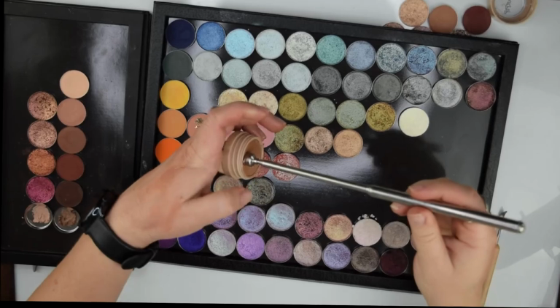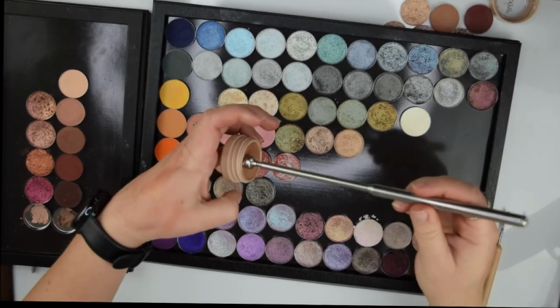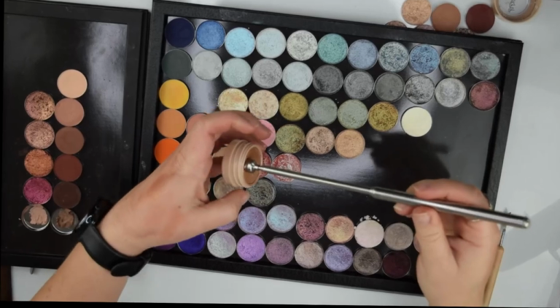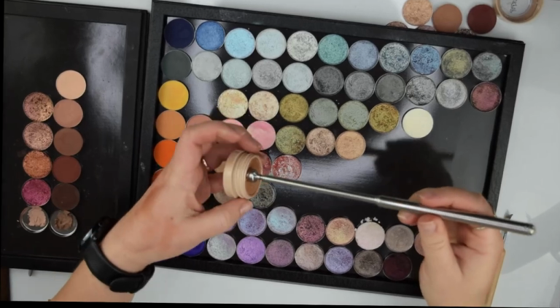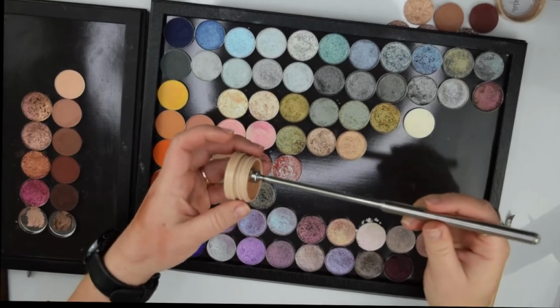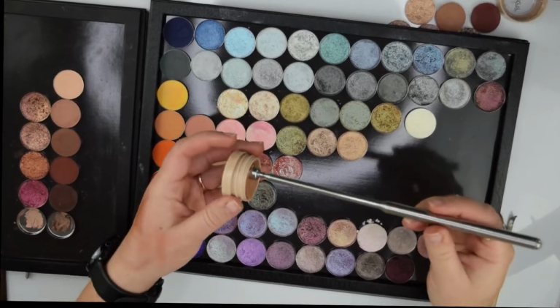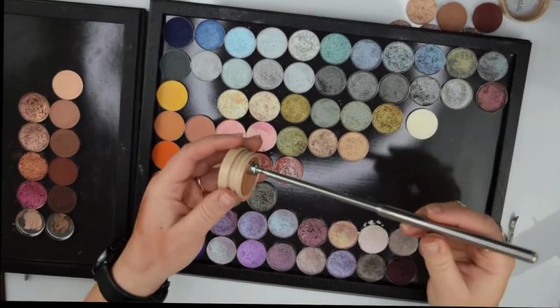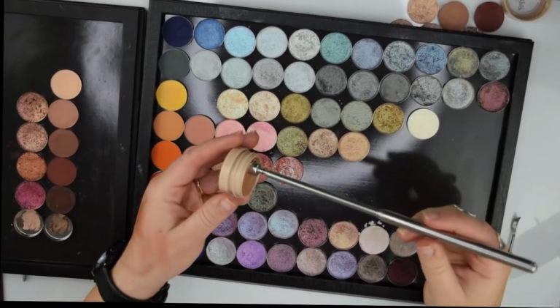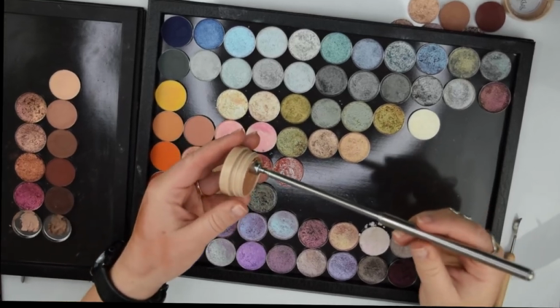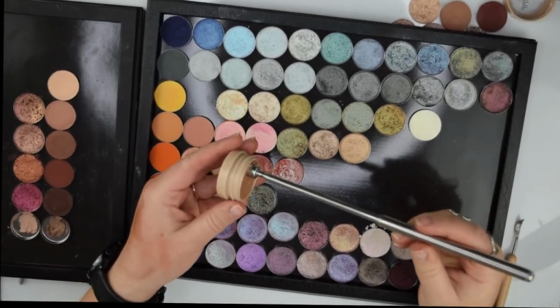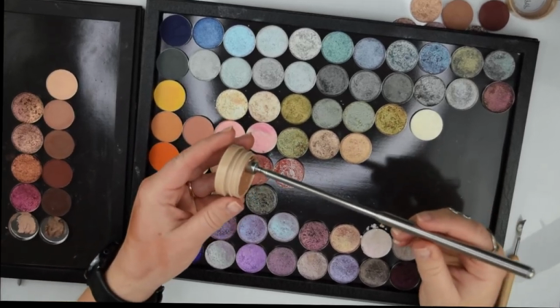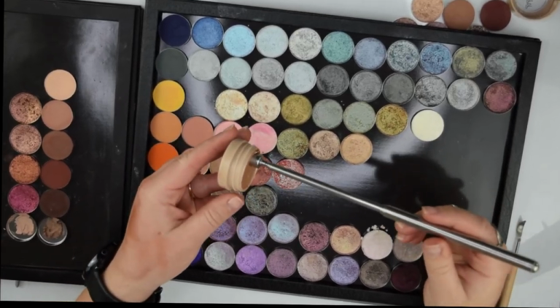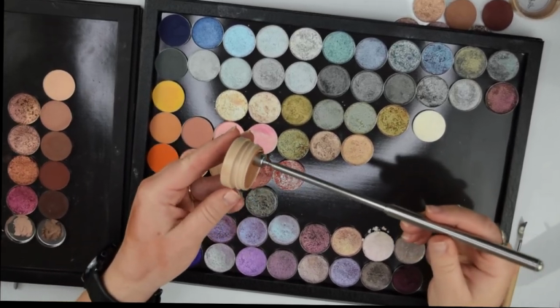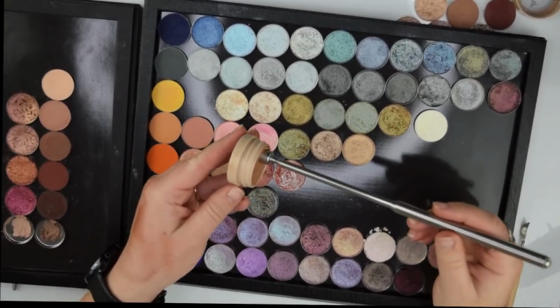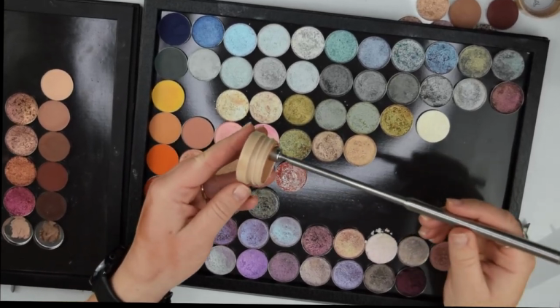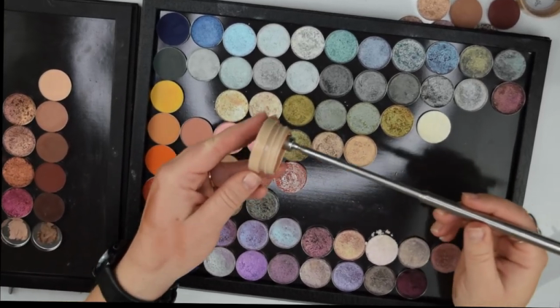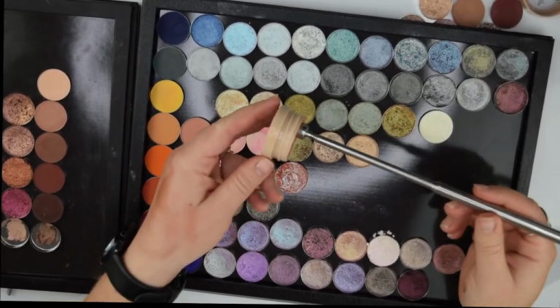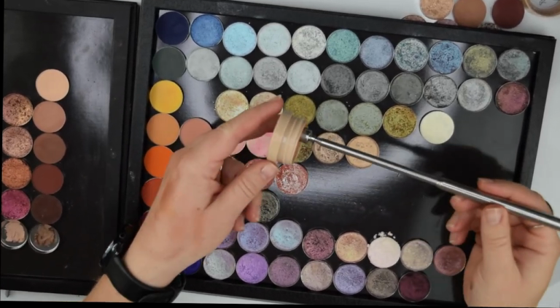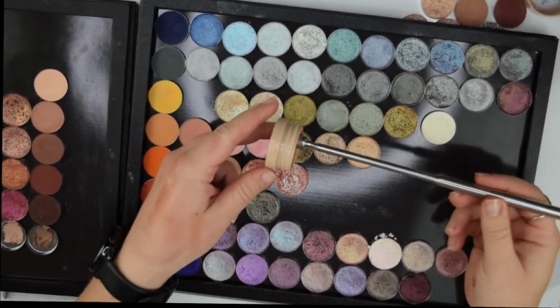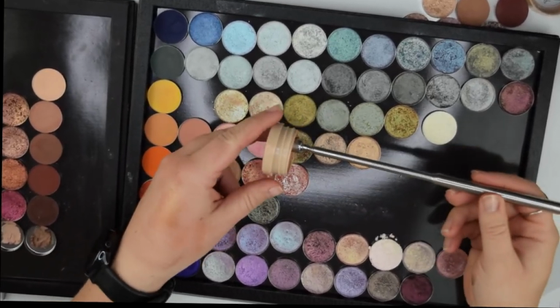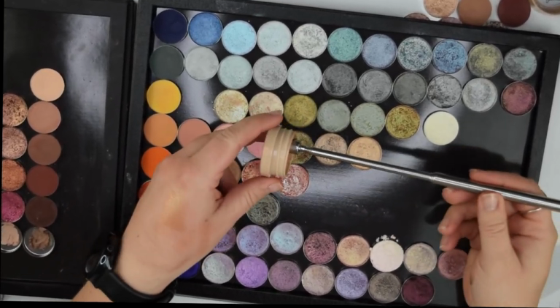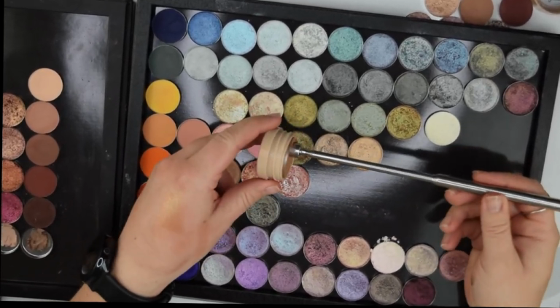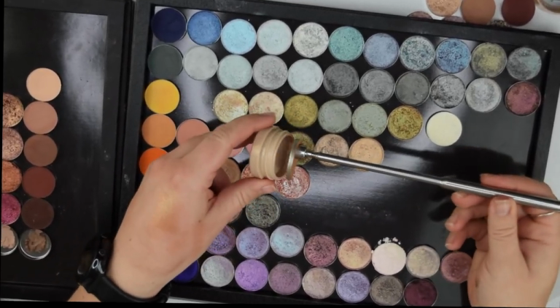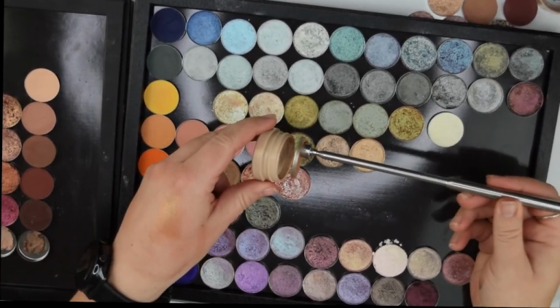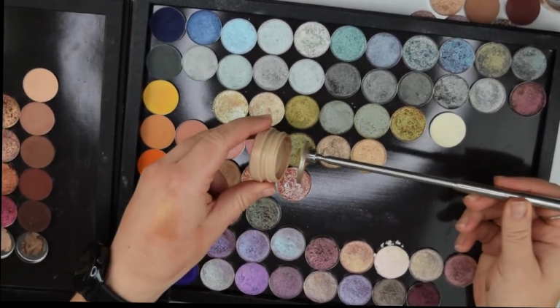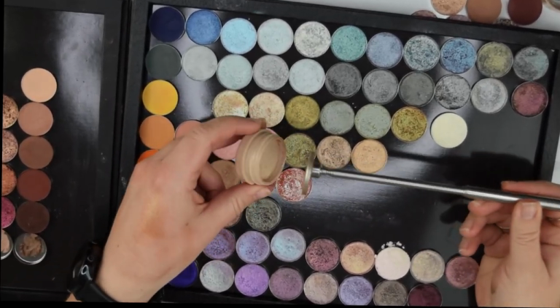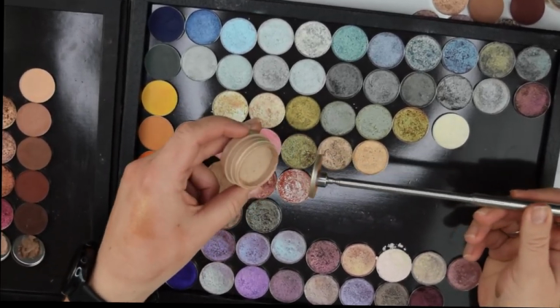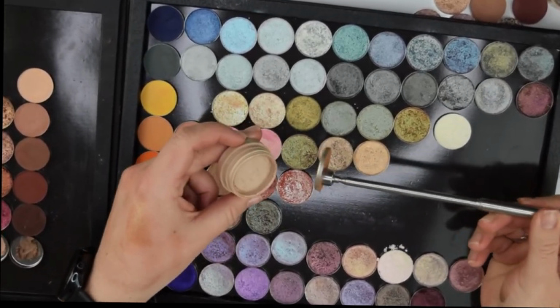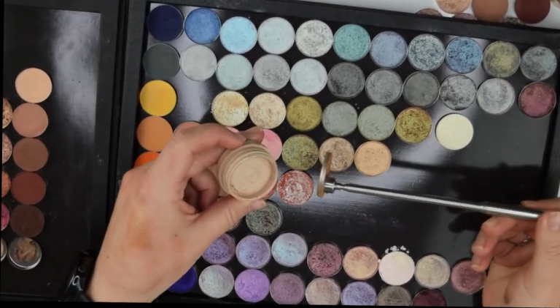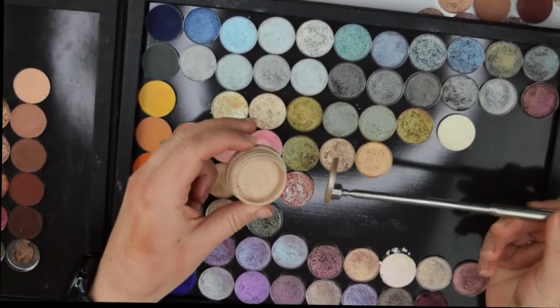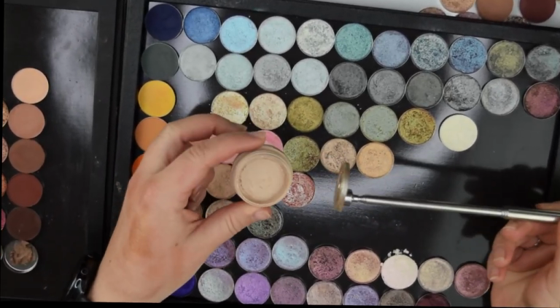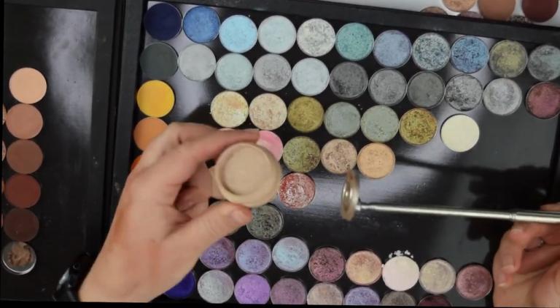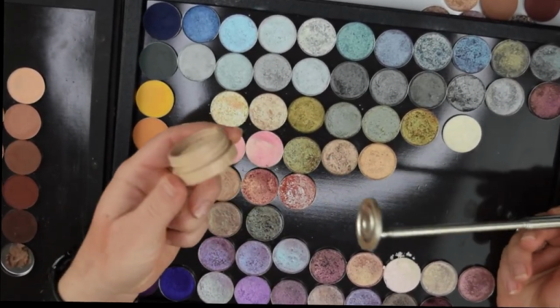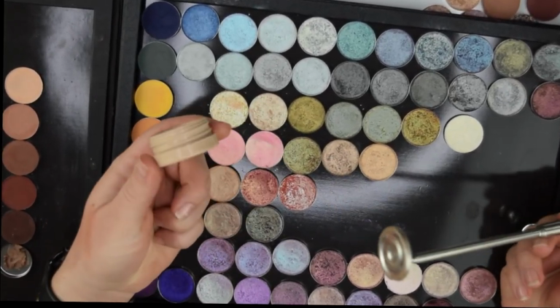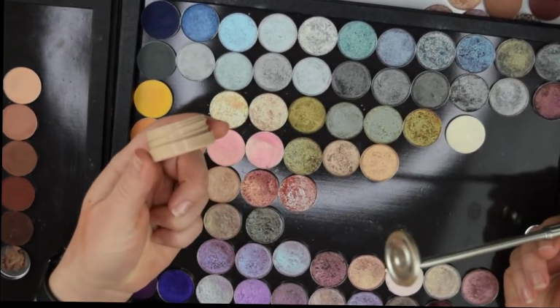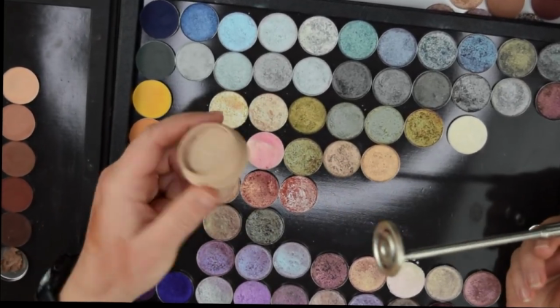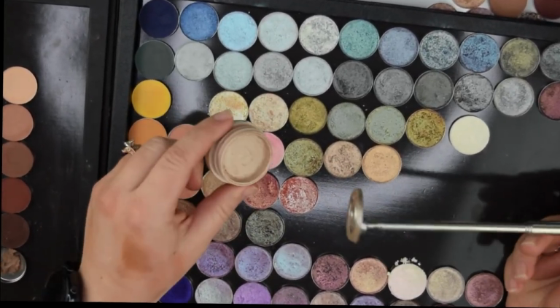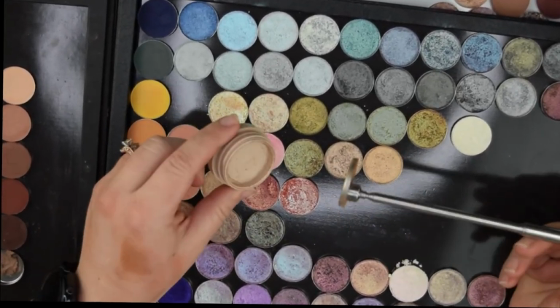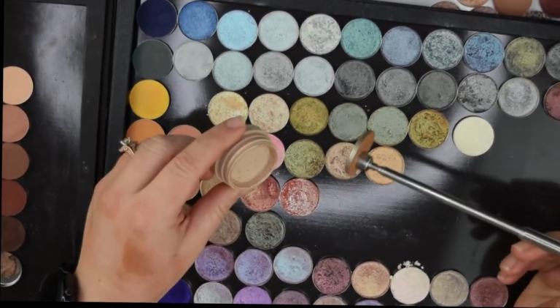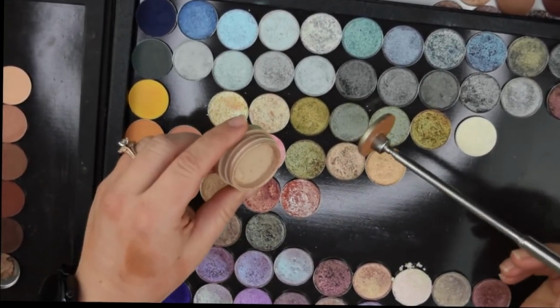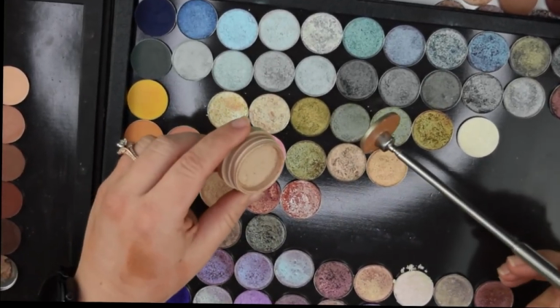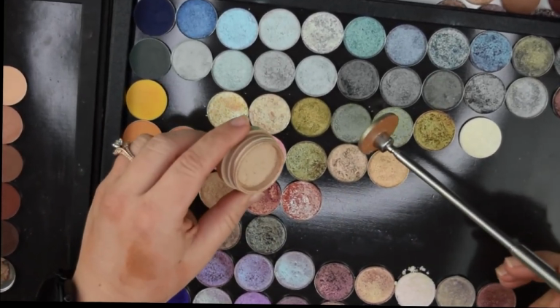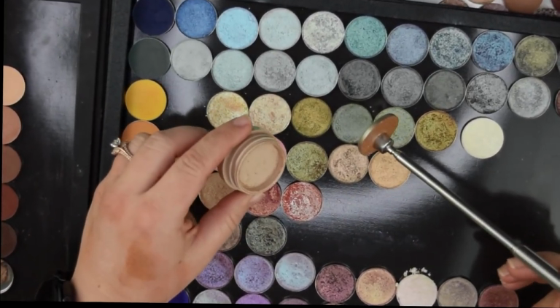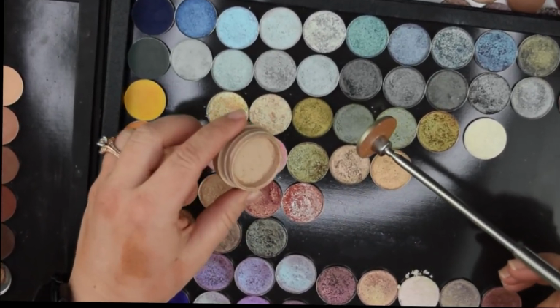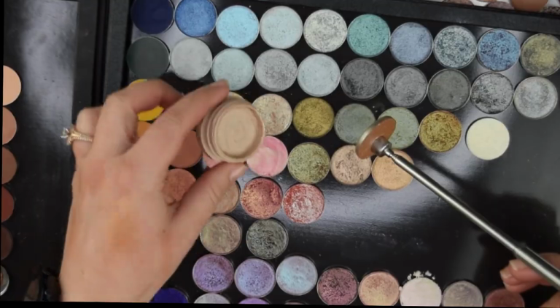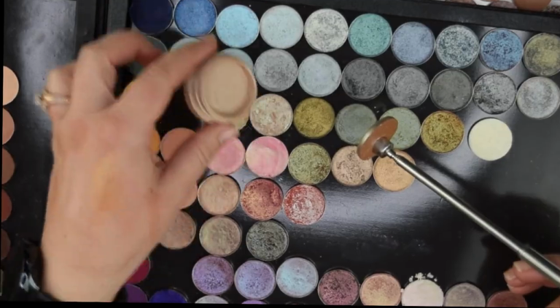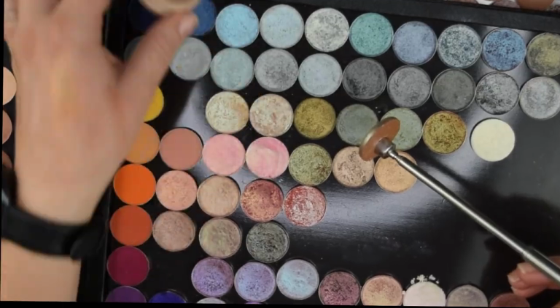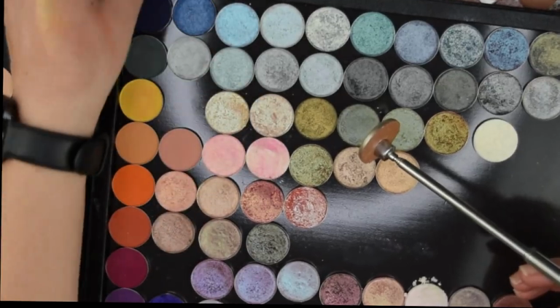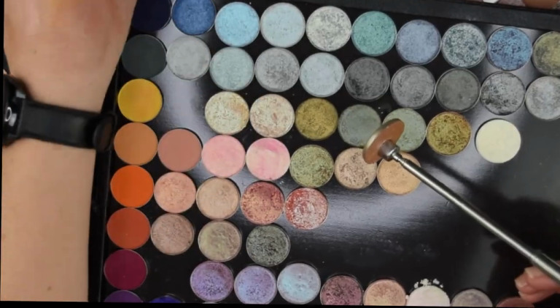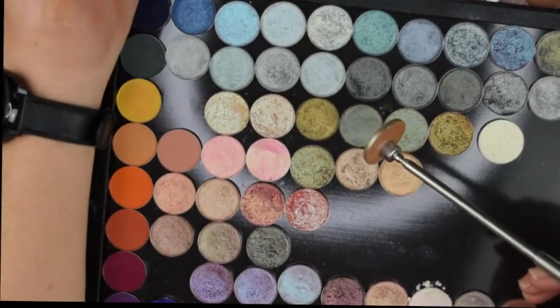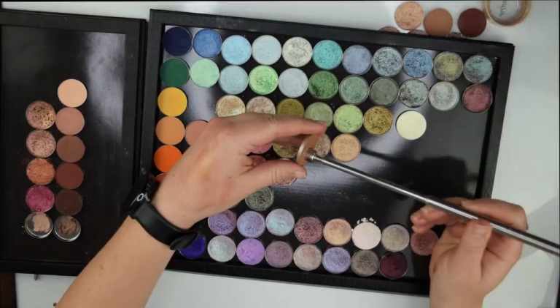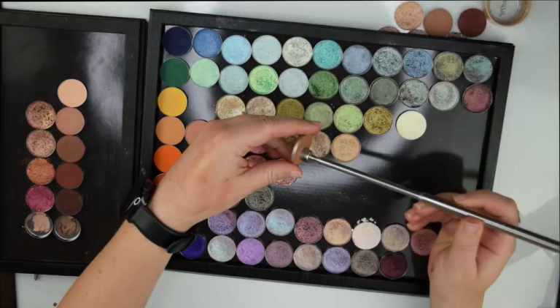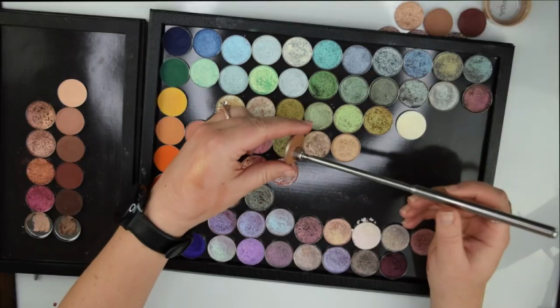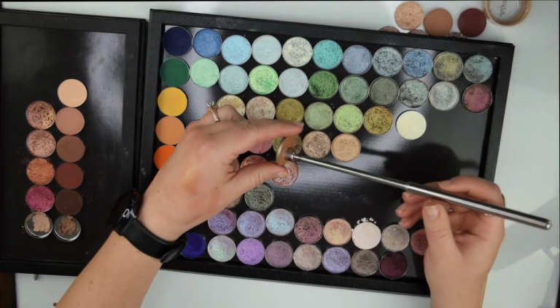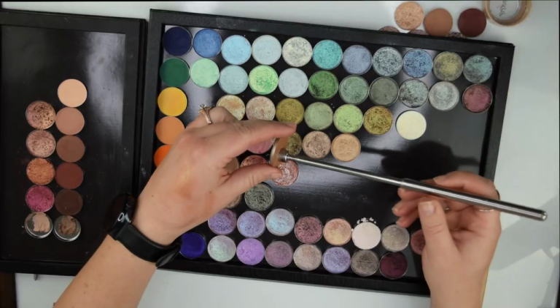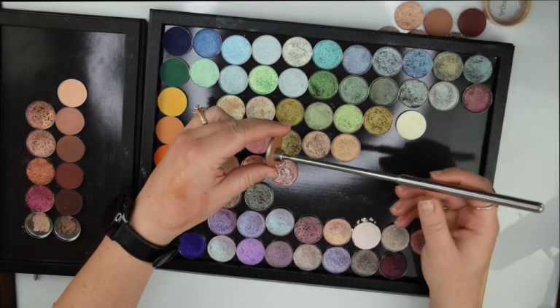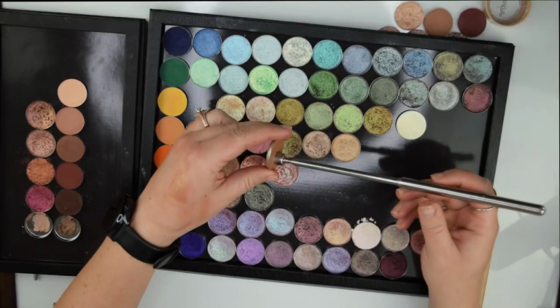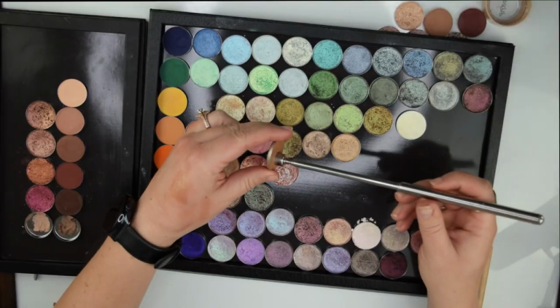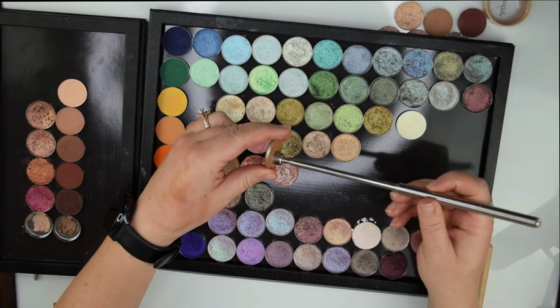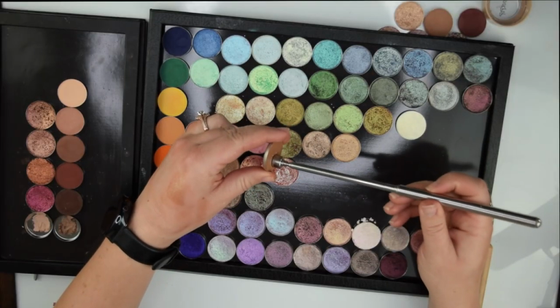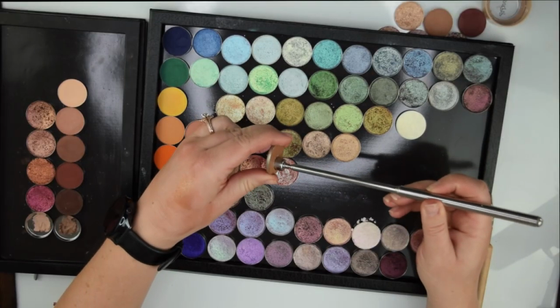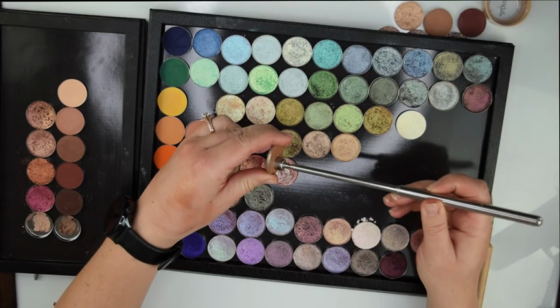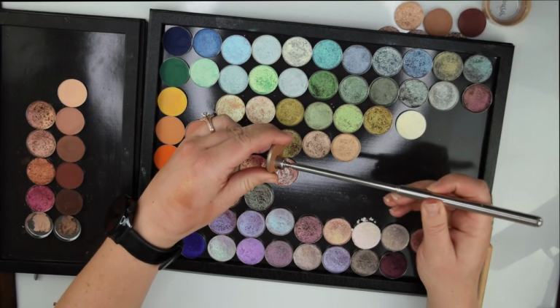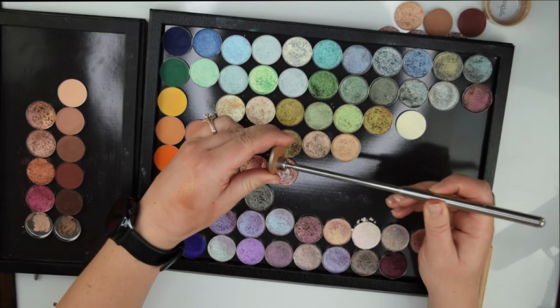Upon checking to see if this is magnetic, the pan just popped right out. I don't know what to say. Grateful.